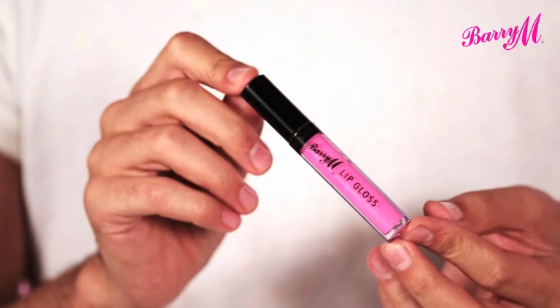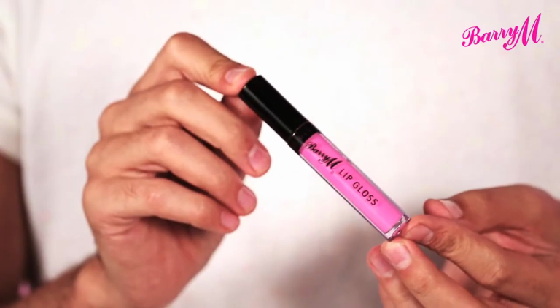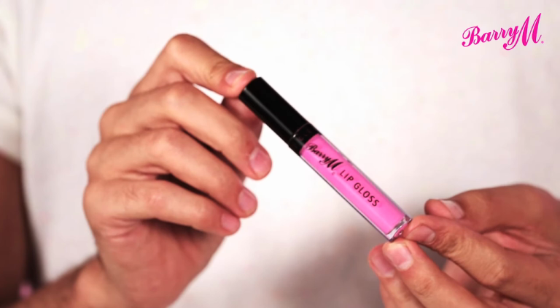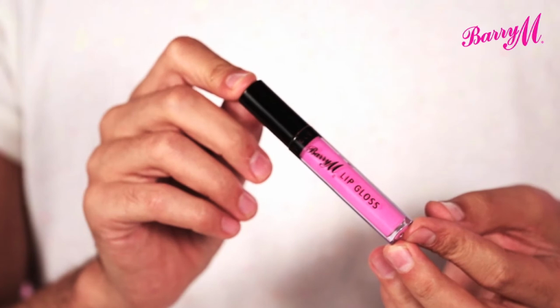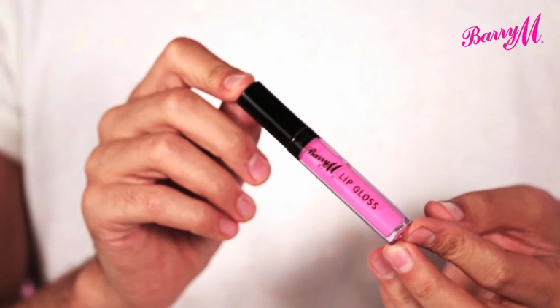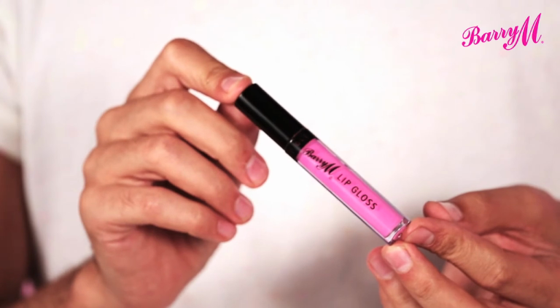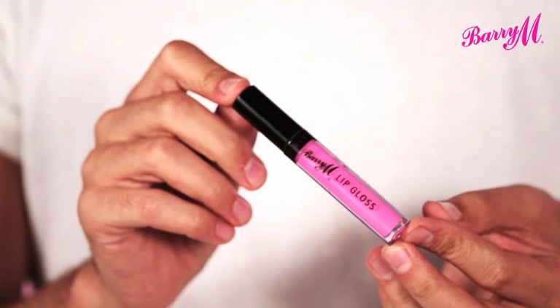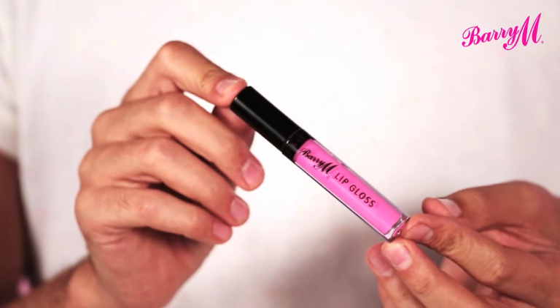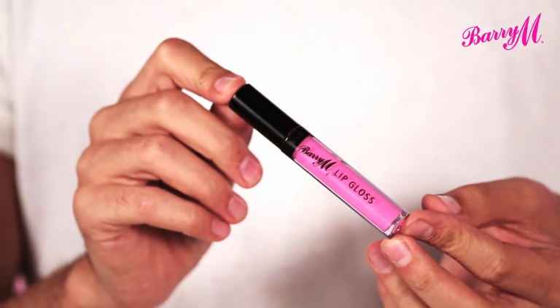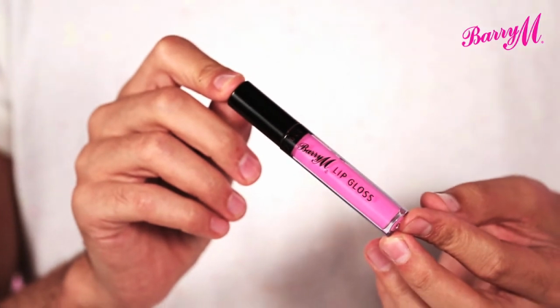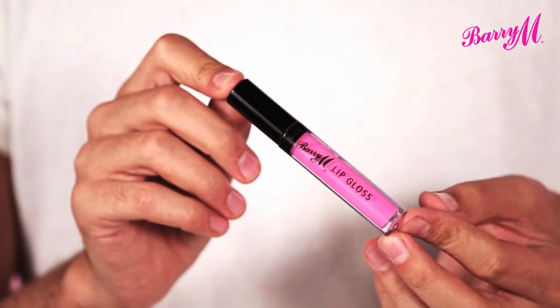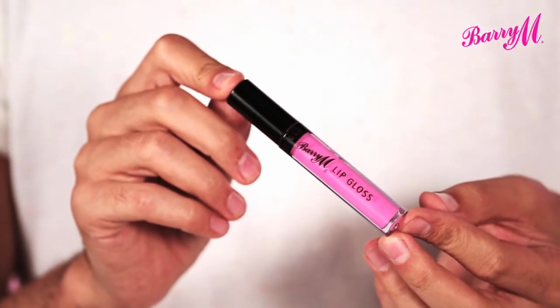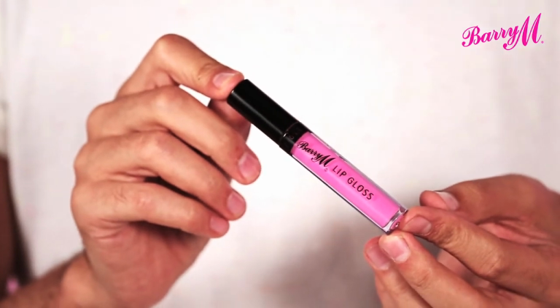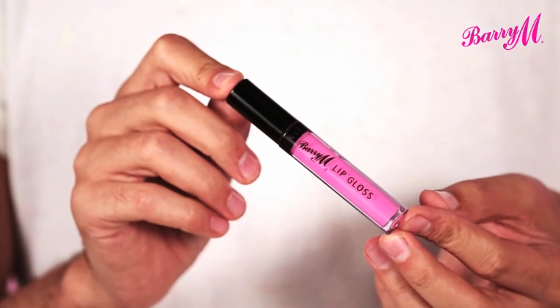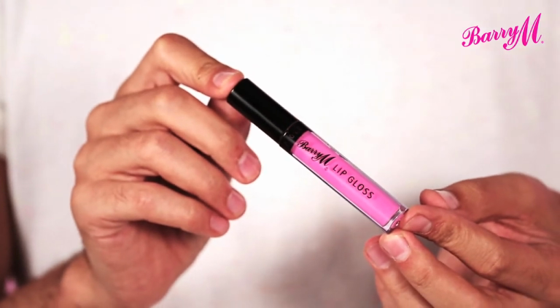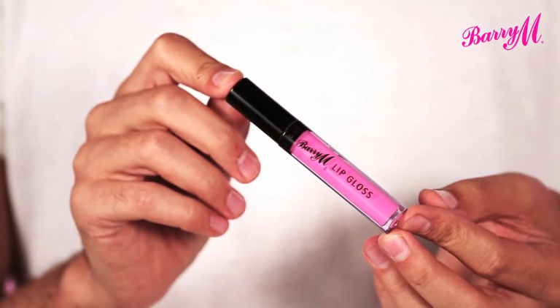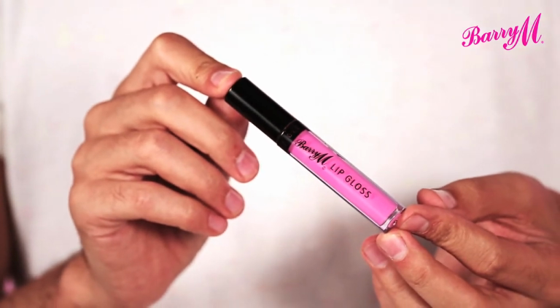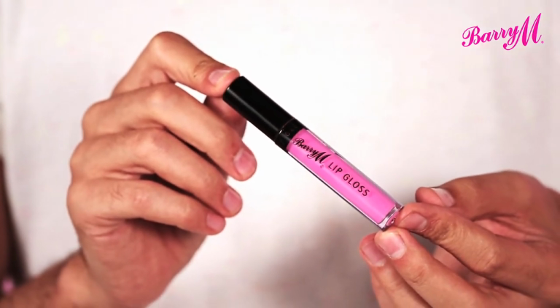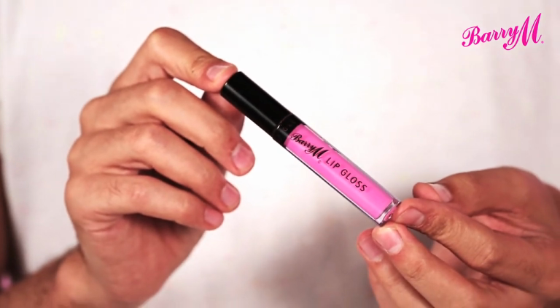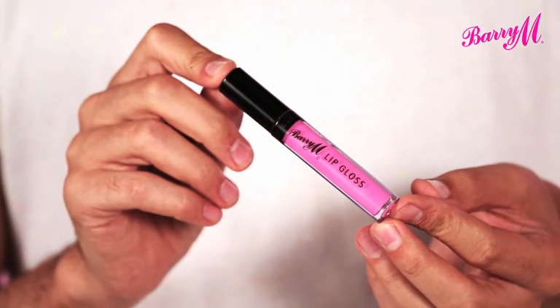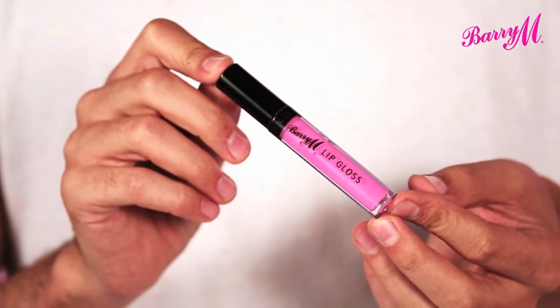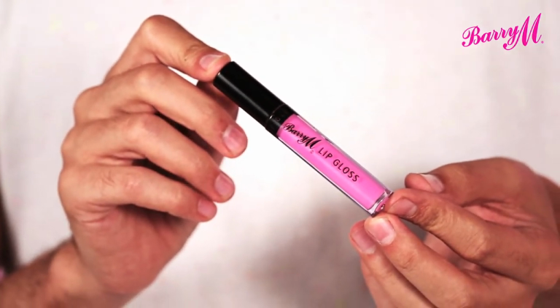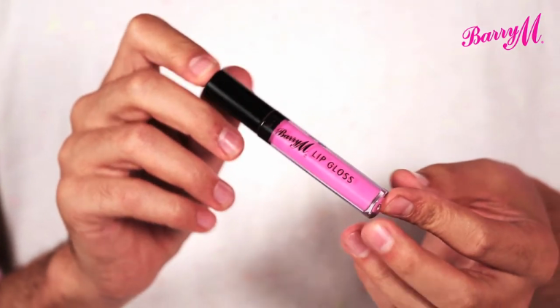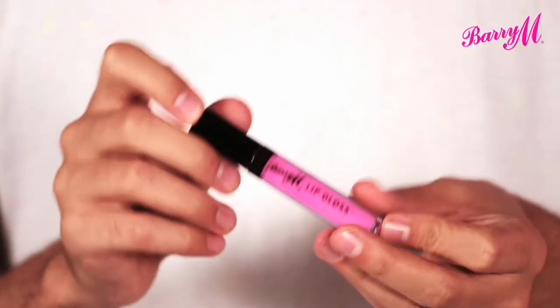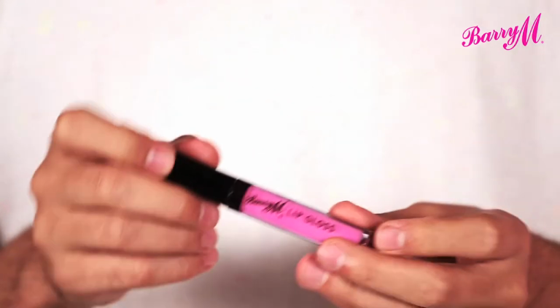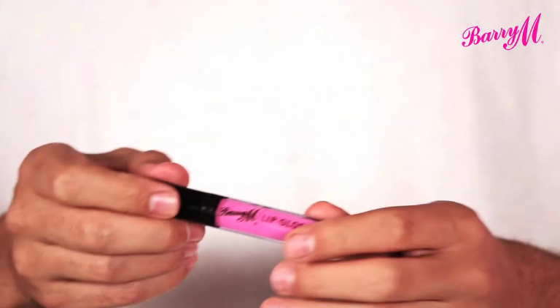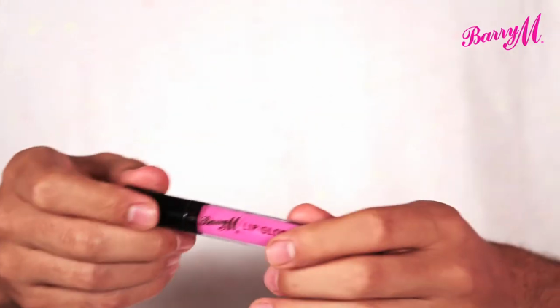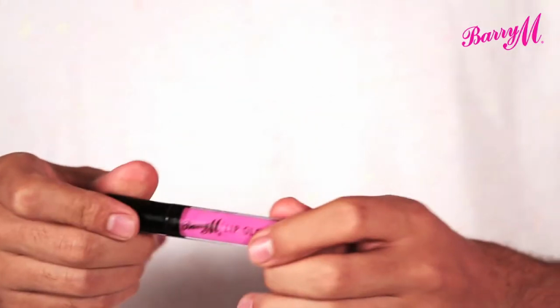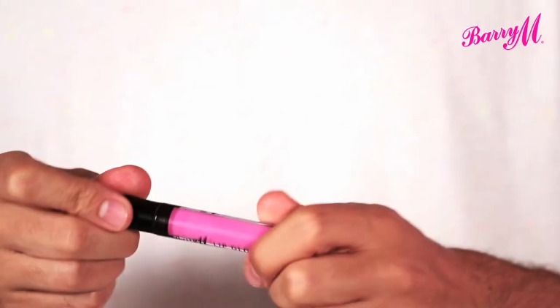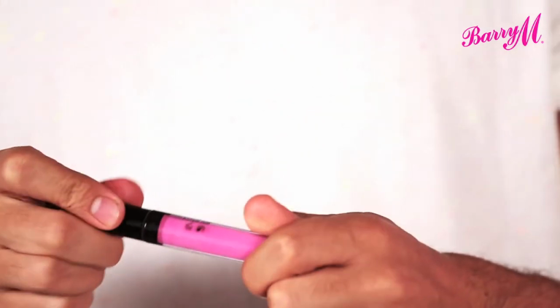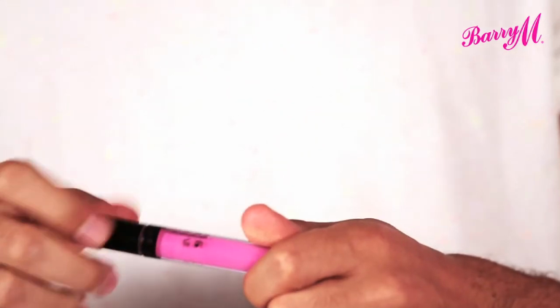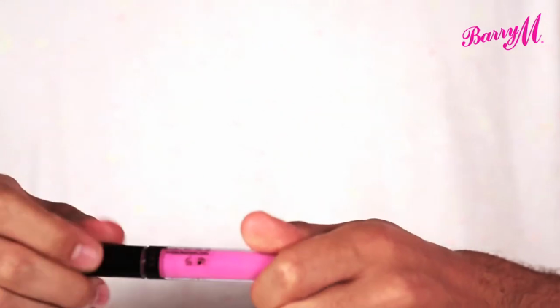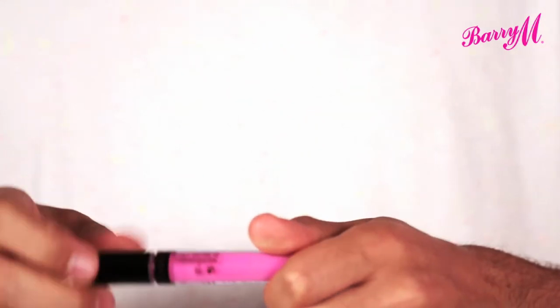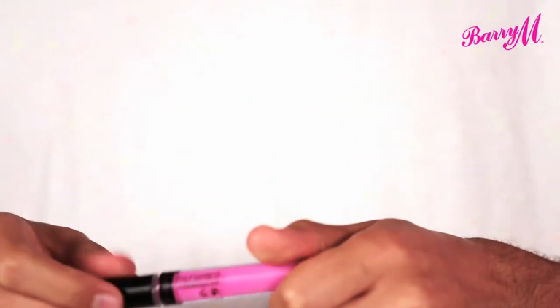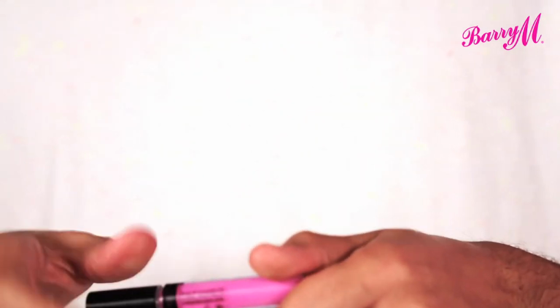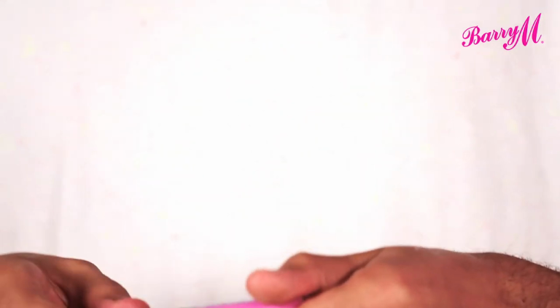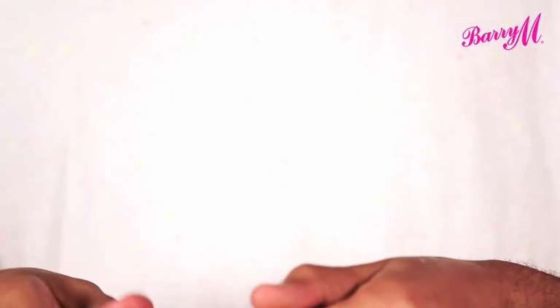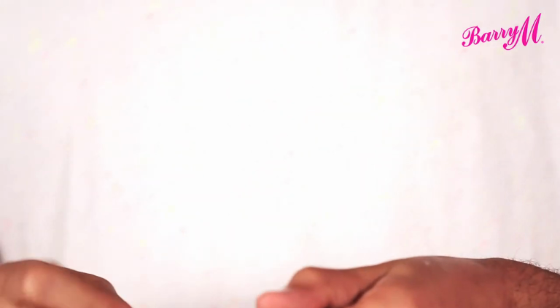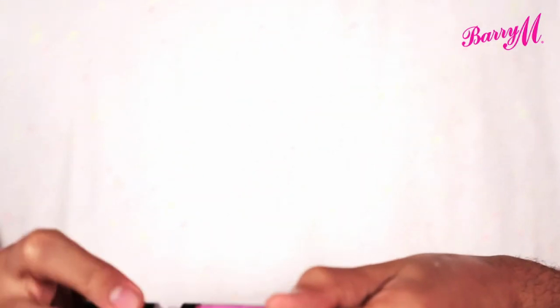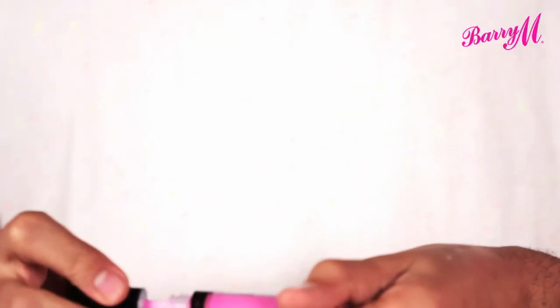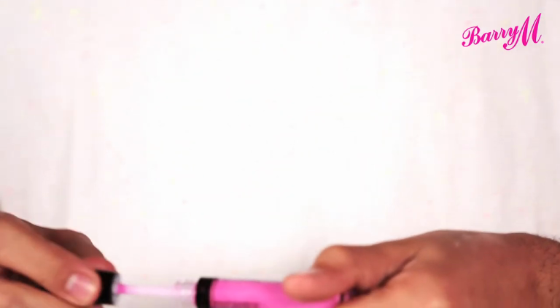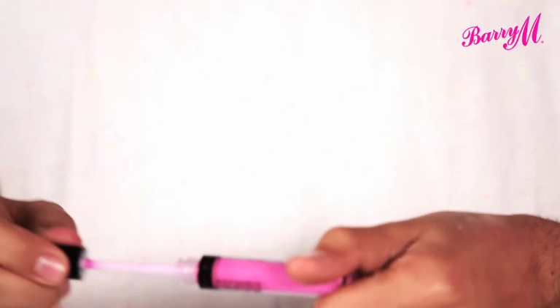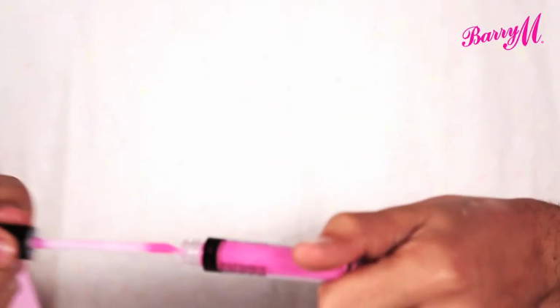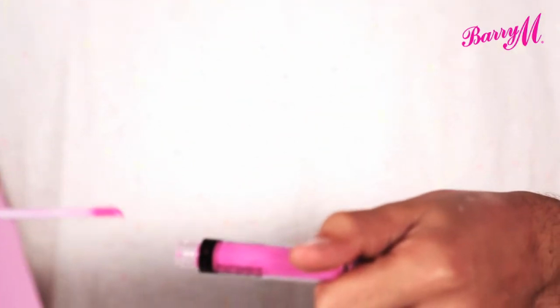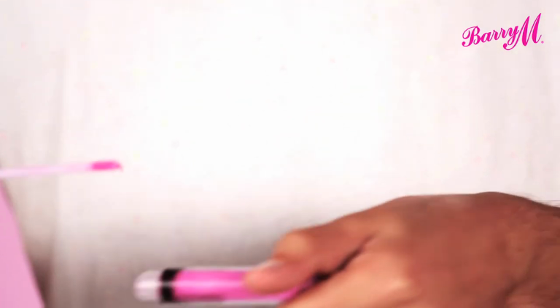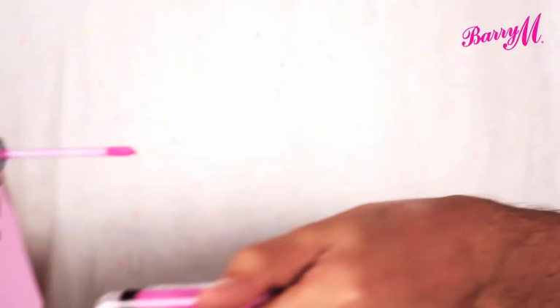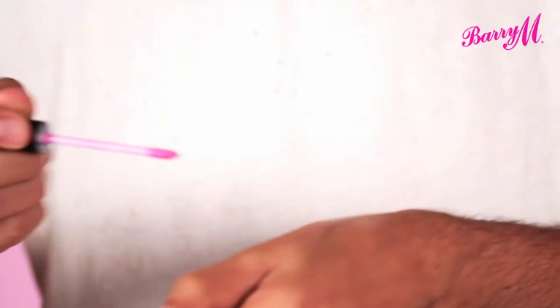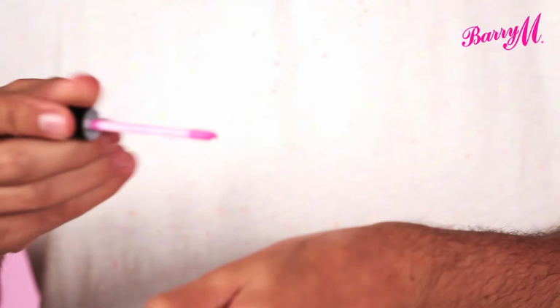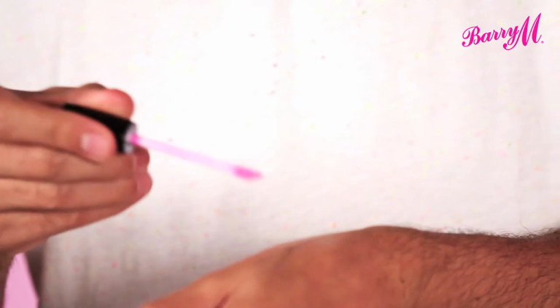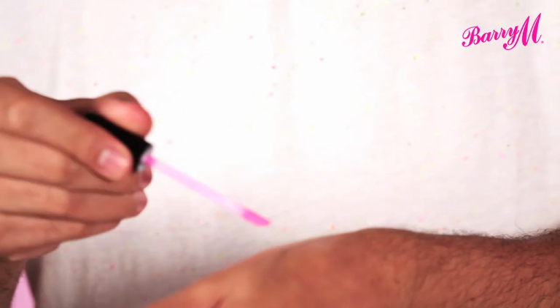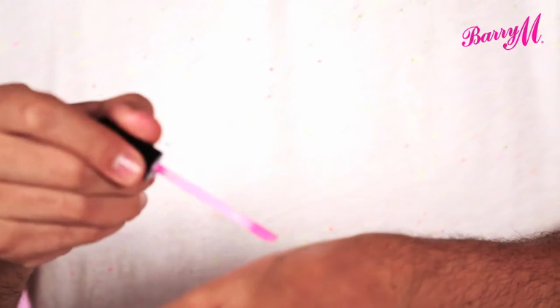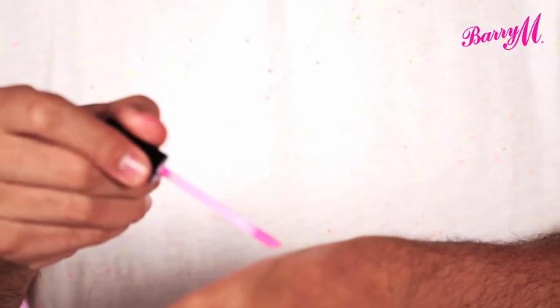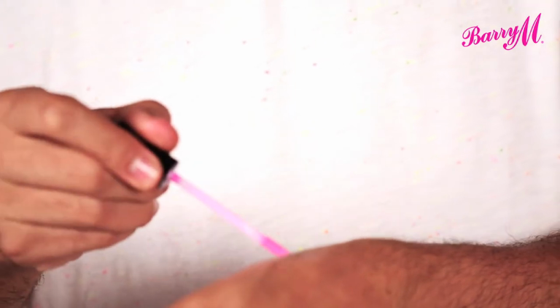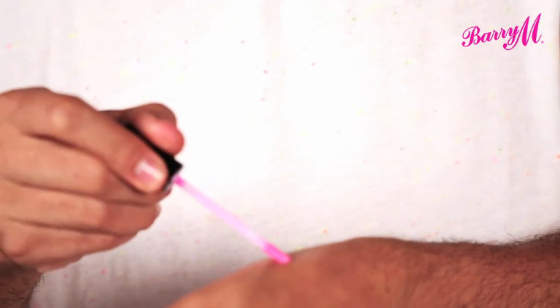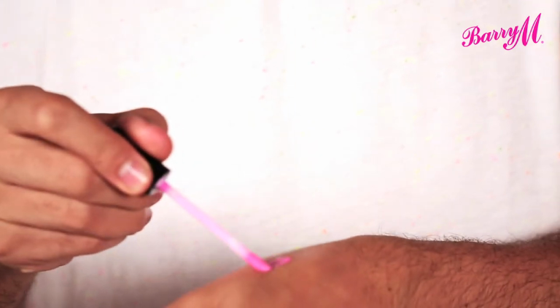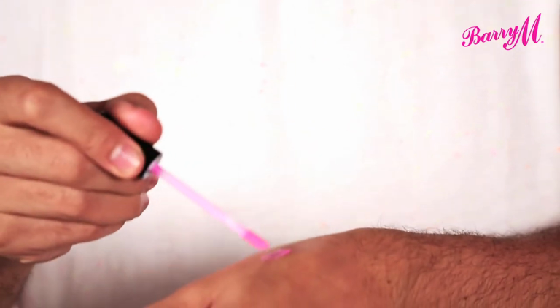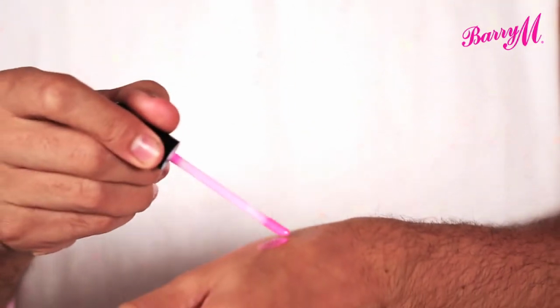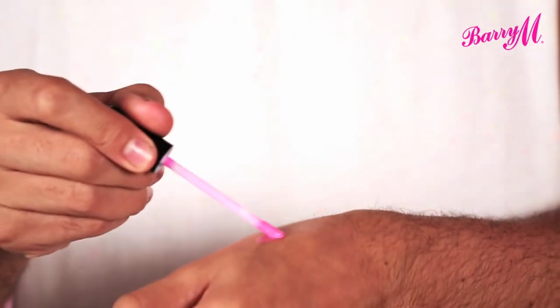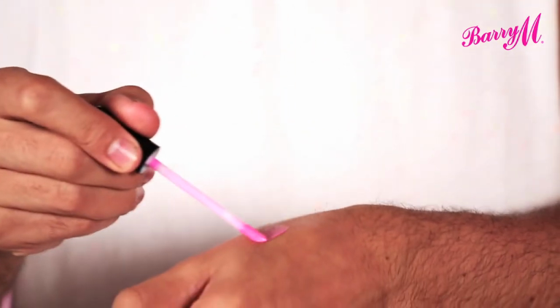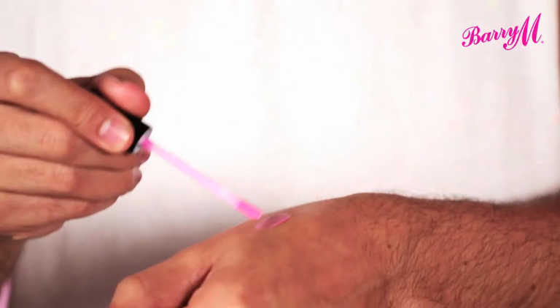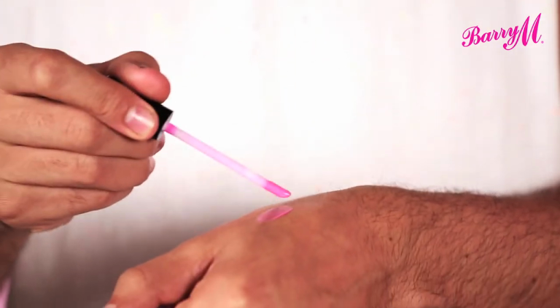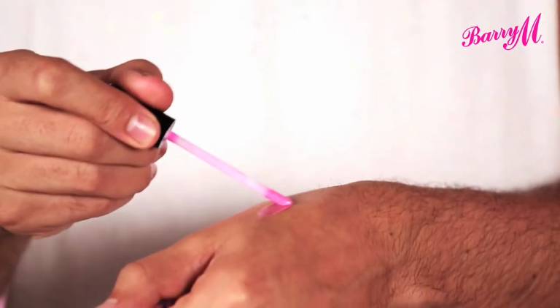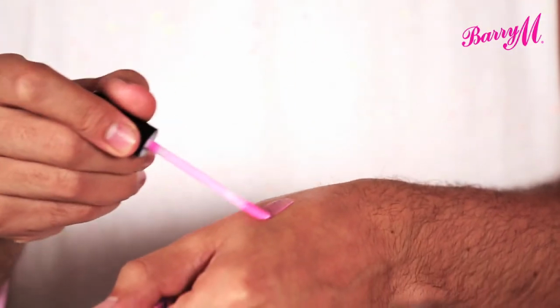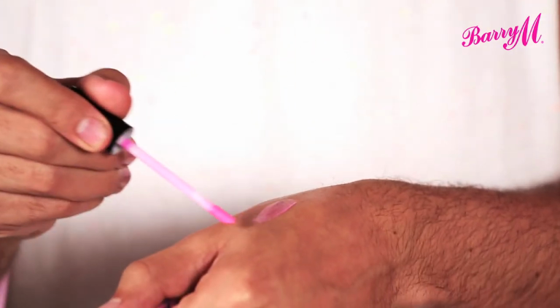If you're not quite brave enough to wear a bright lip paint, then a bright lip gloss is a great place to start. You still get the colour, but it's nice and sheer.